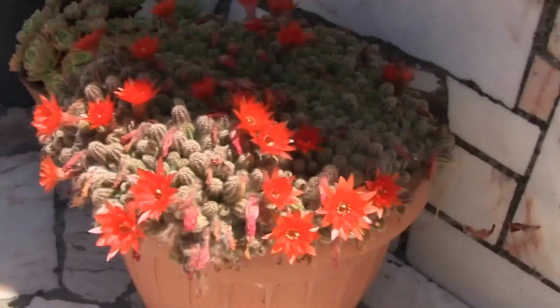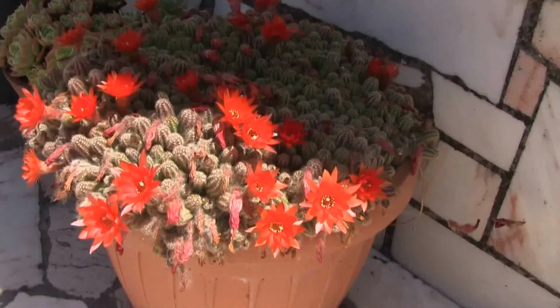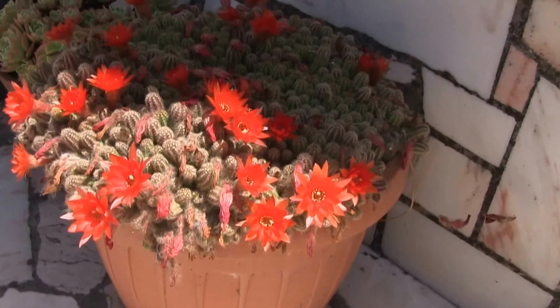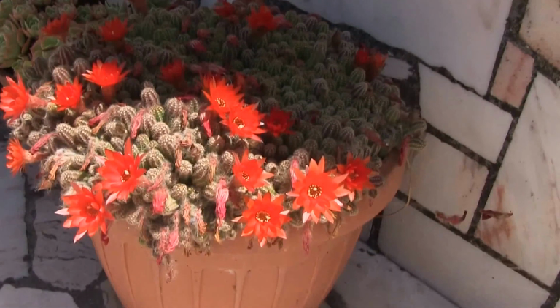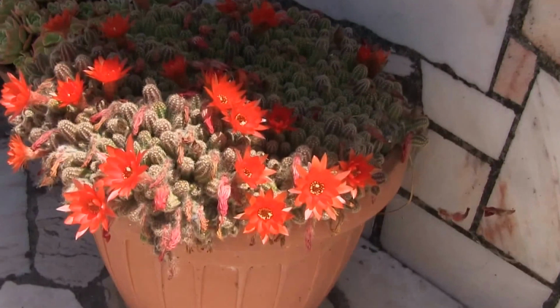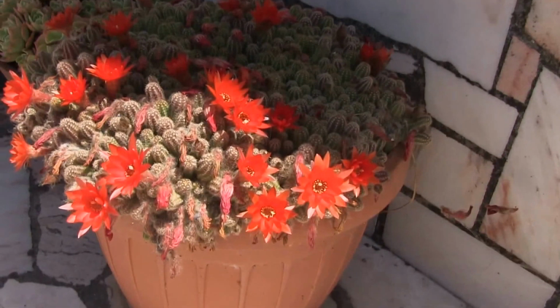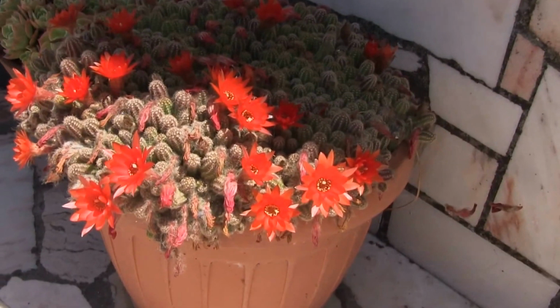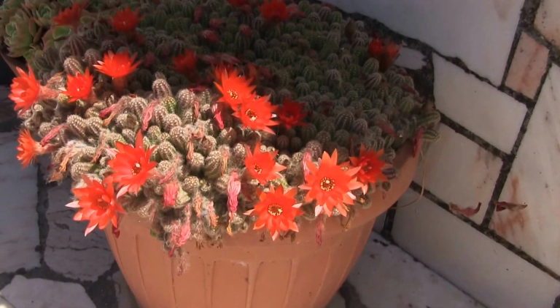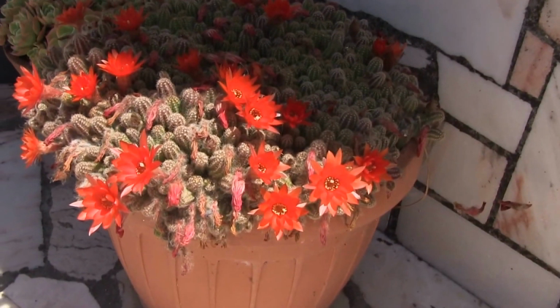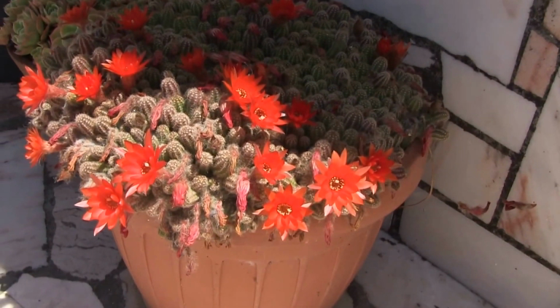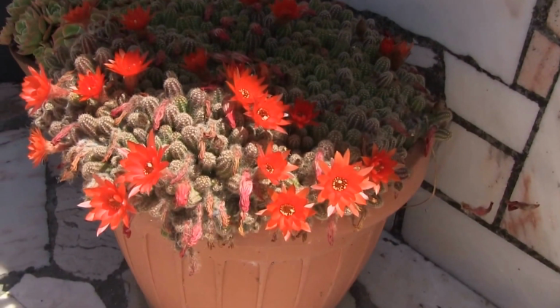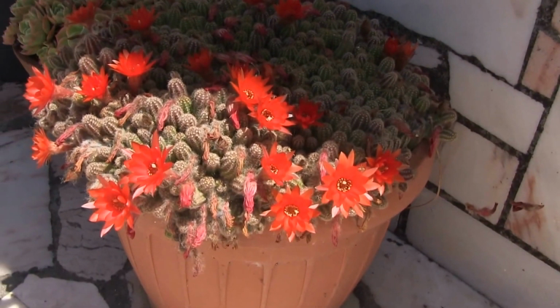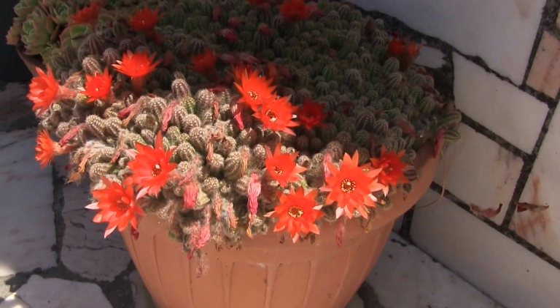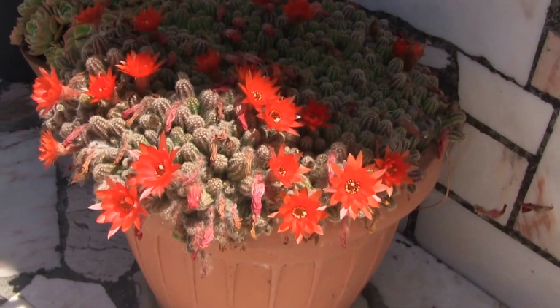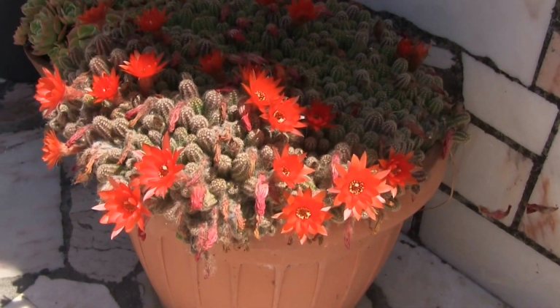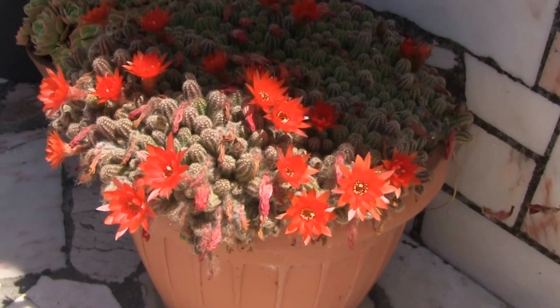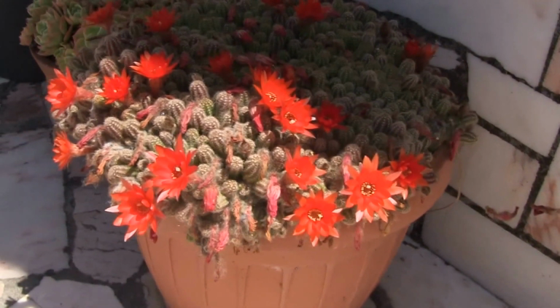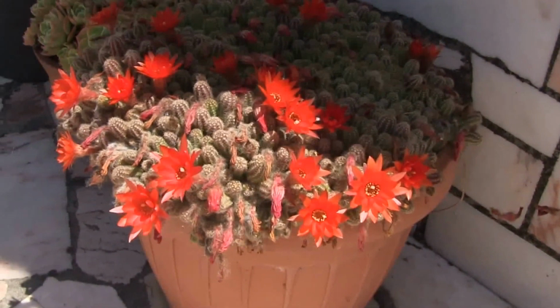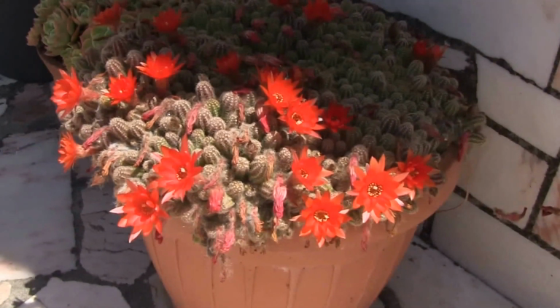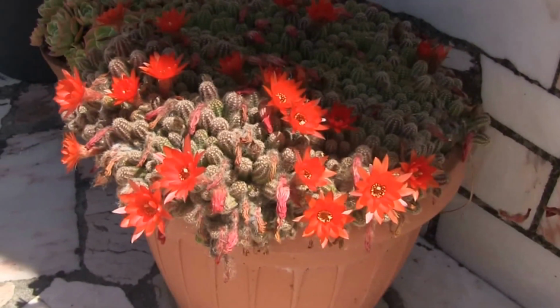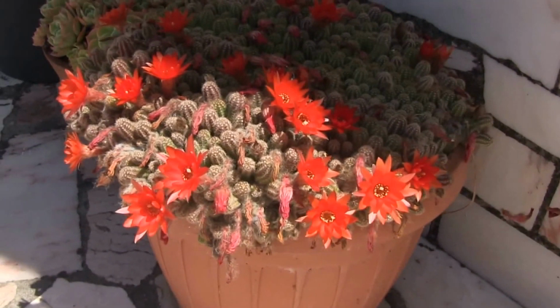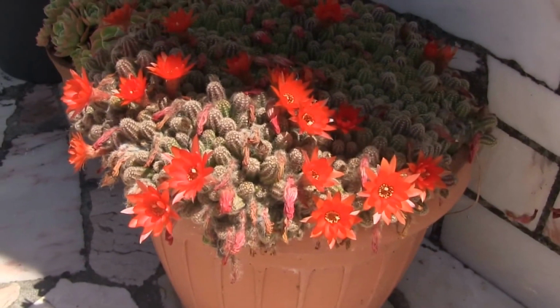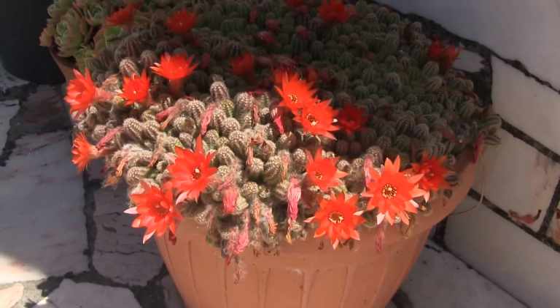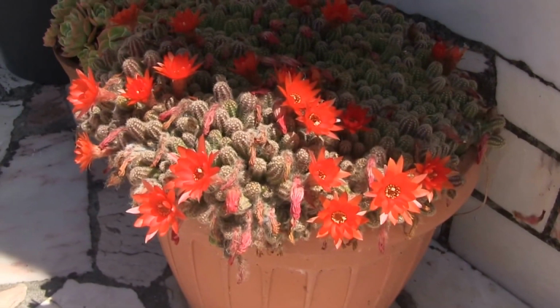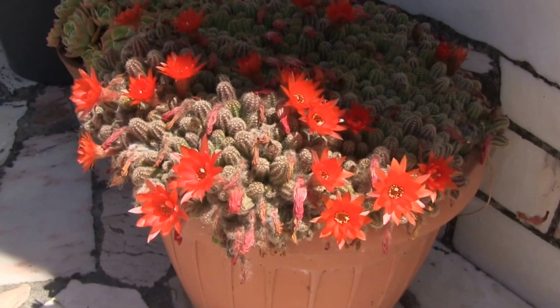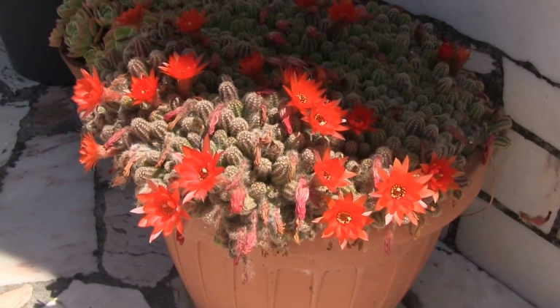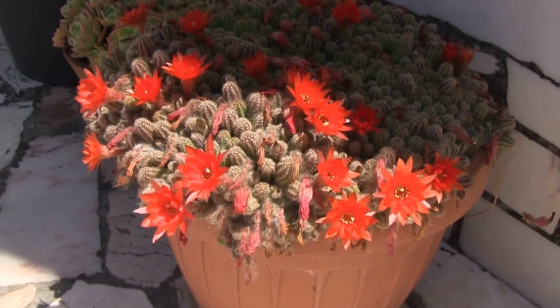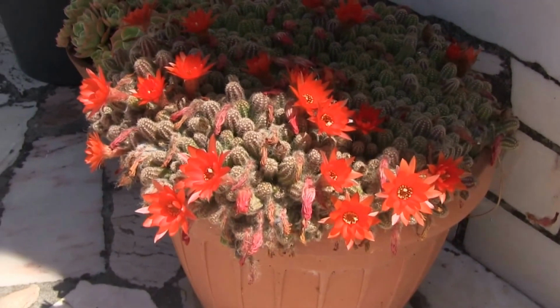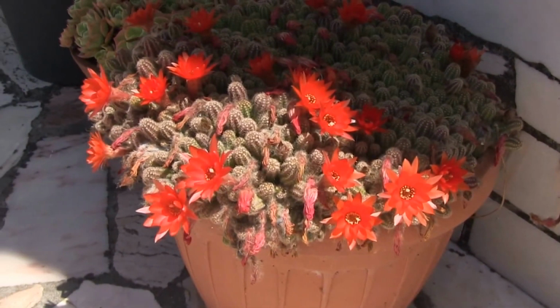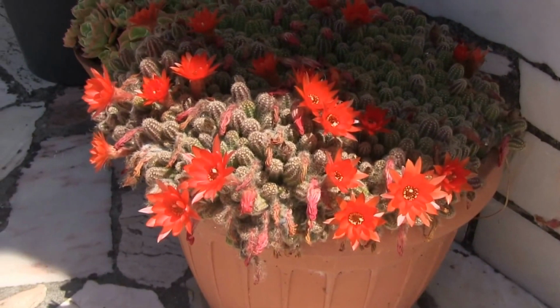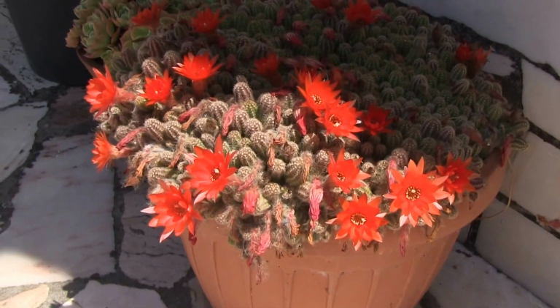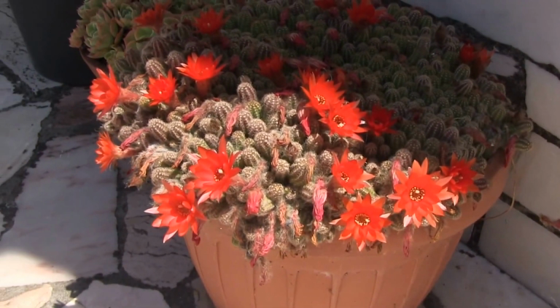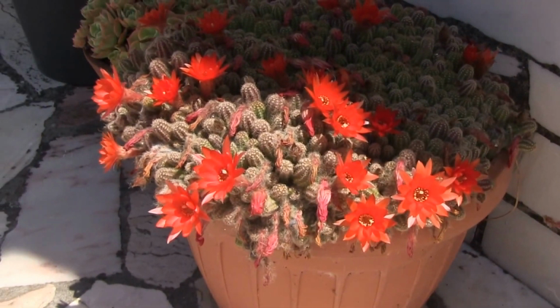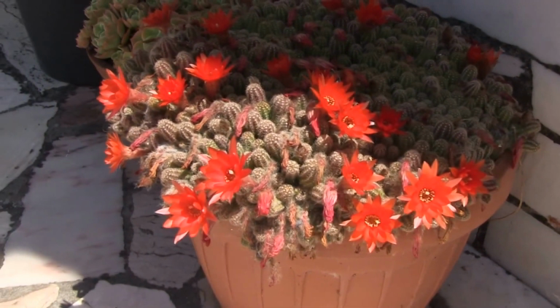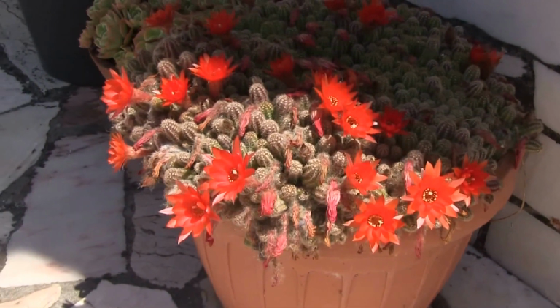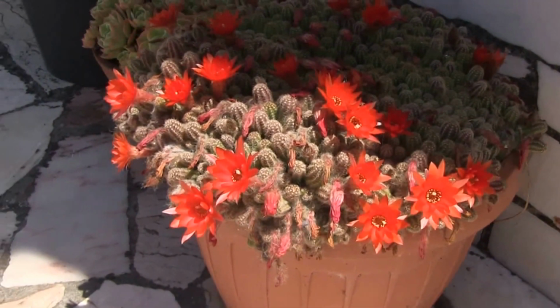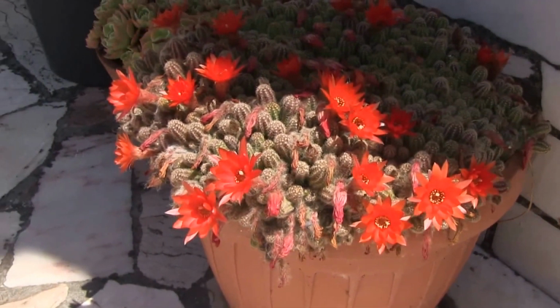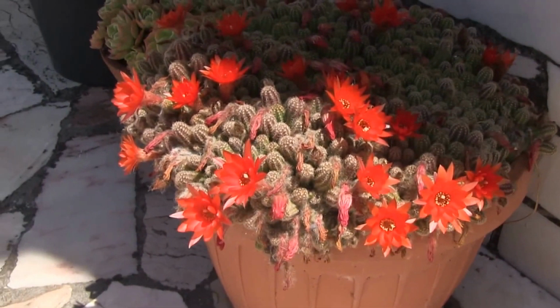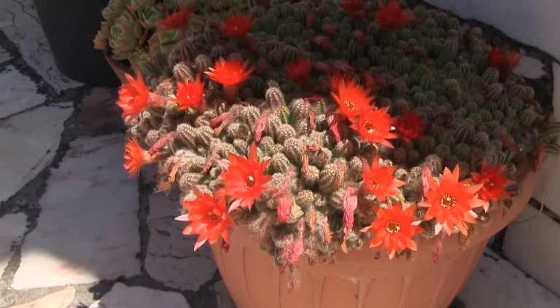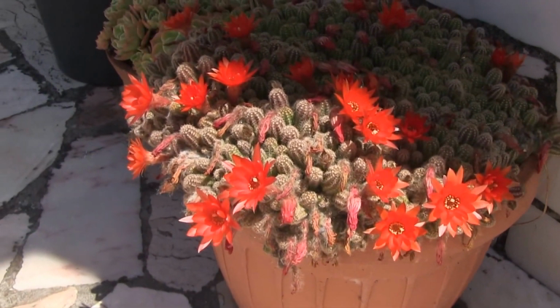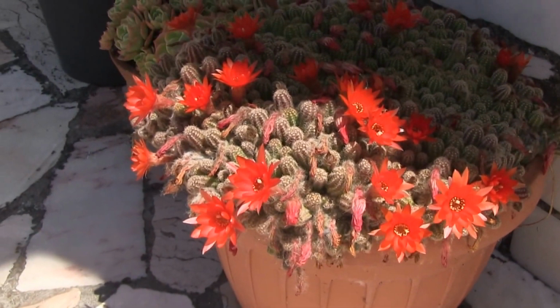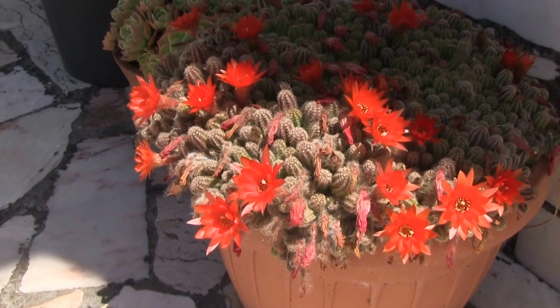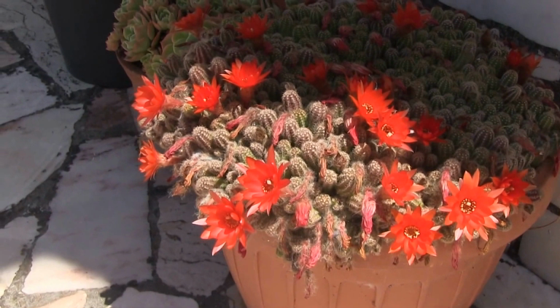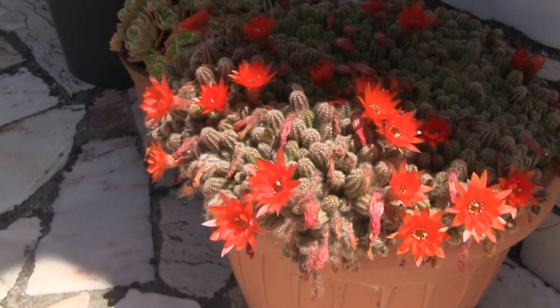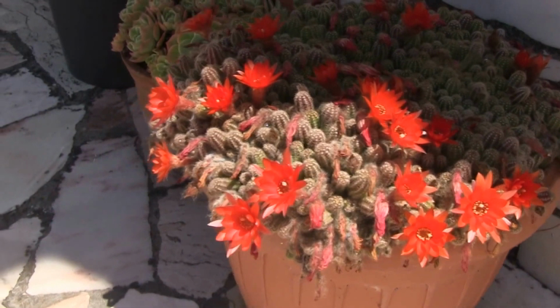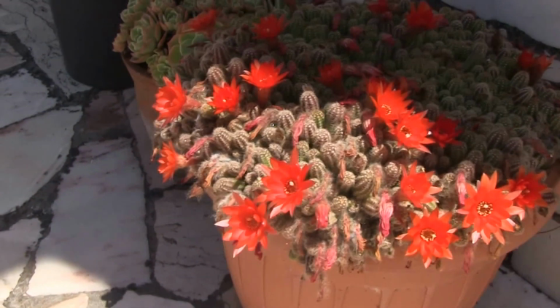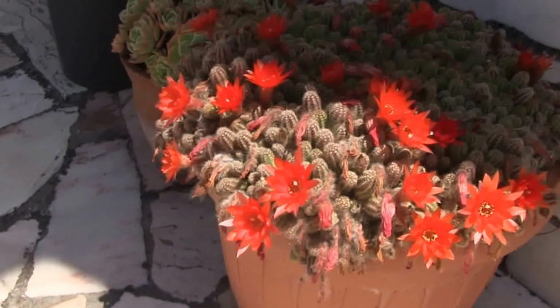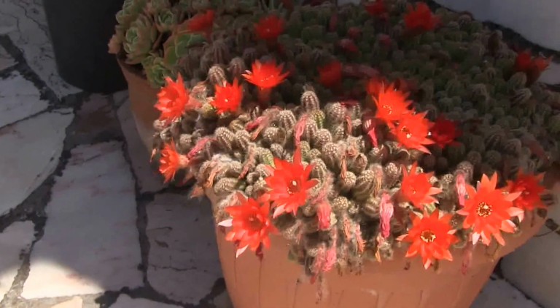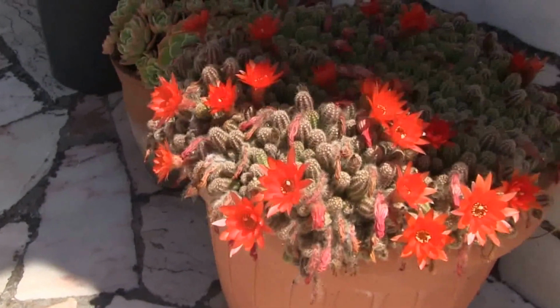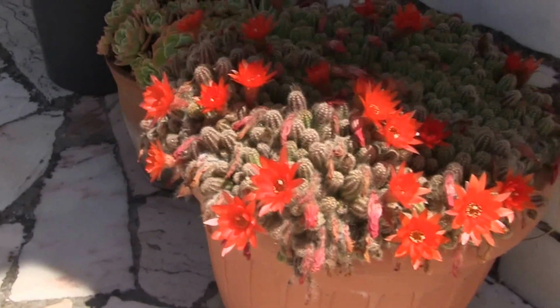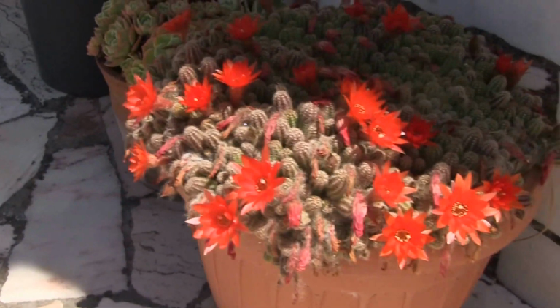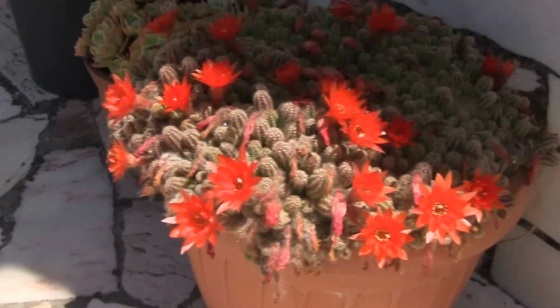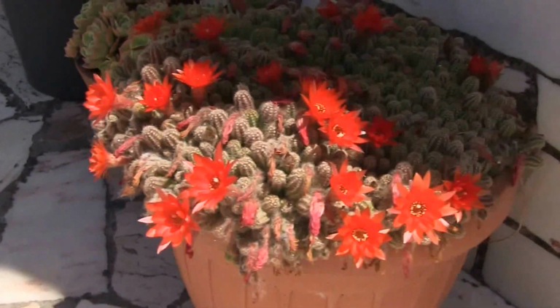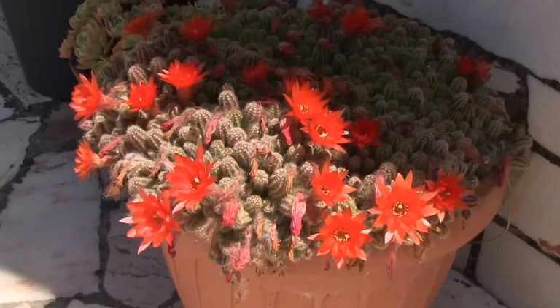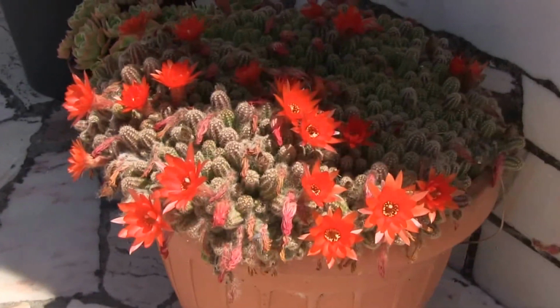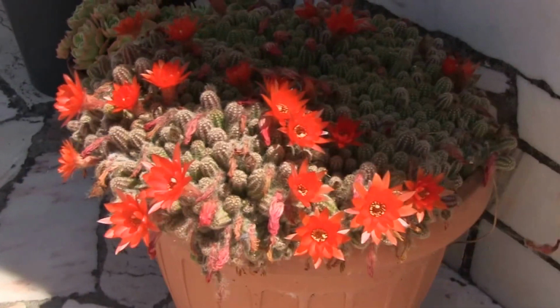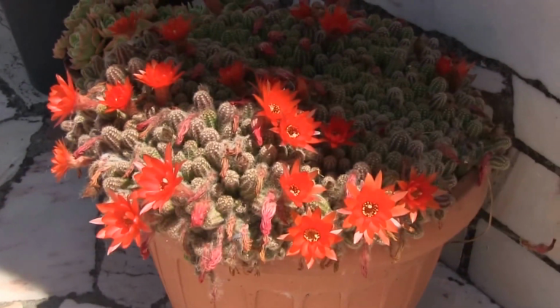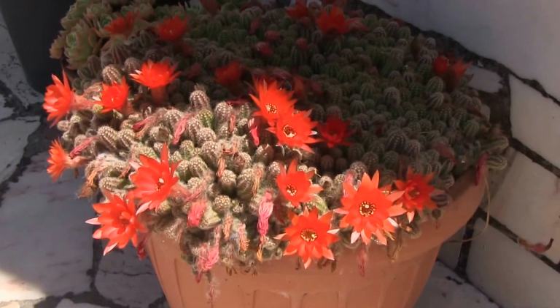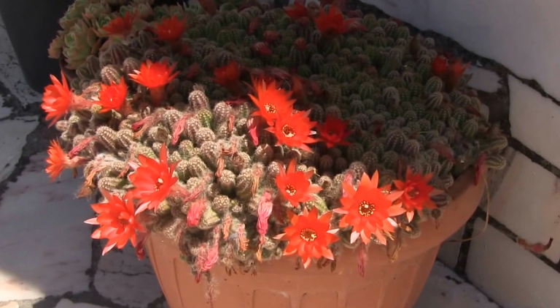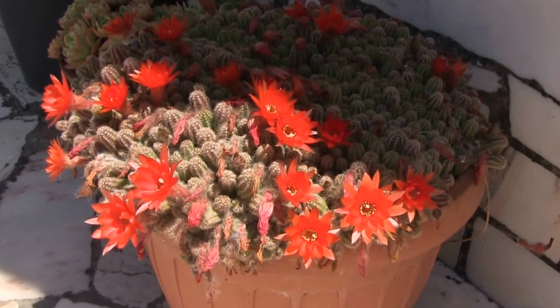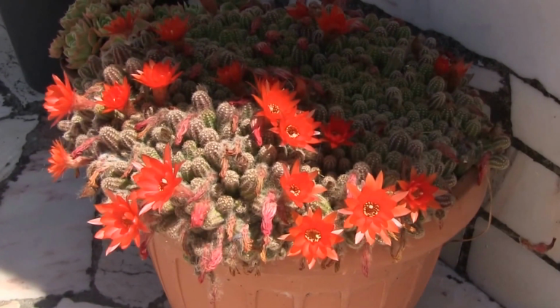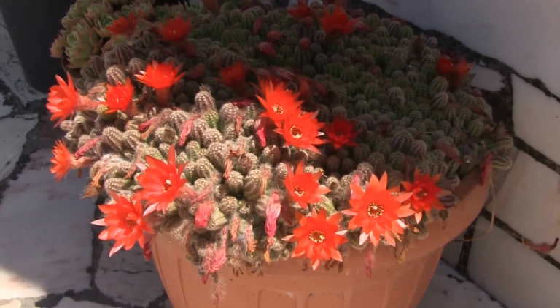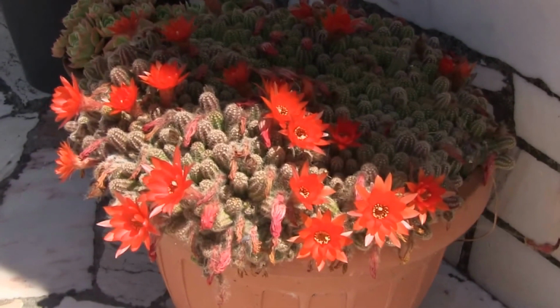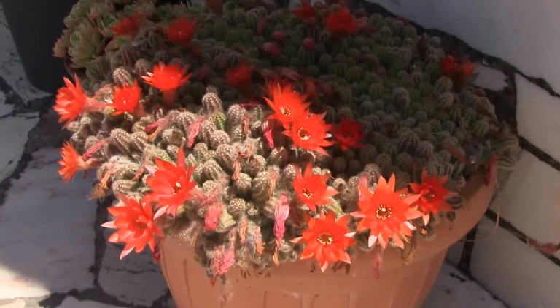And here it's blooming in Portugal, outside in a garden. And I think it looks fantastic.